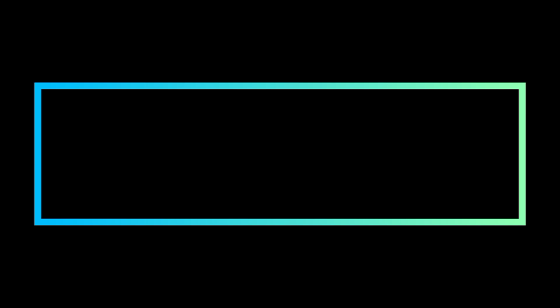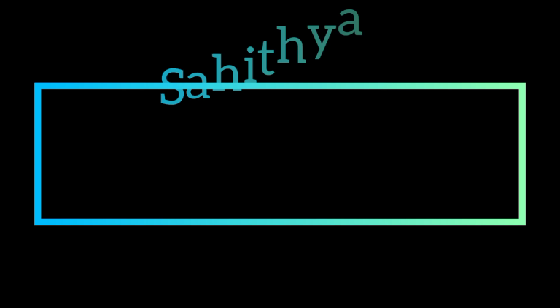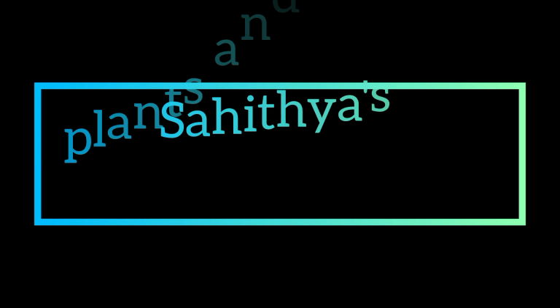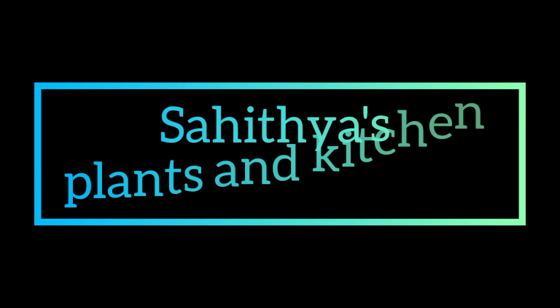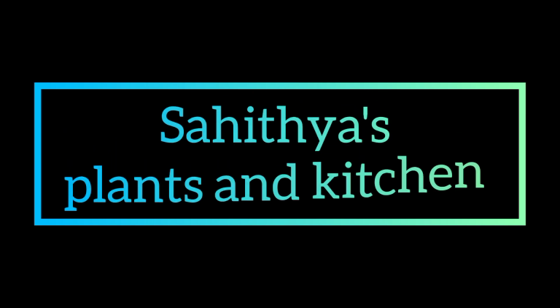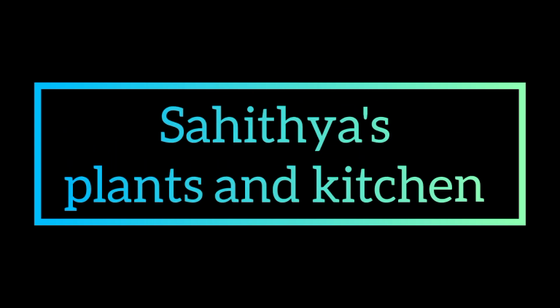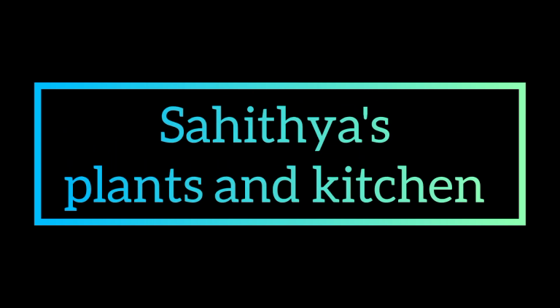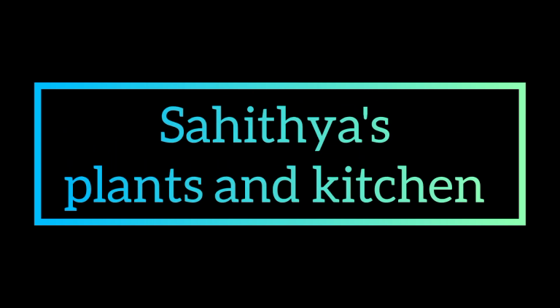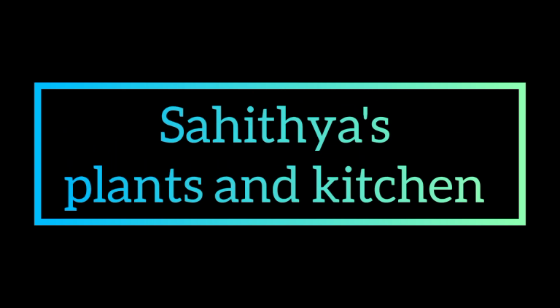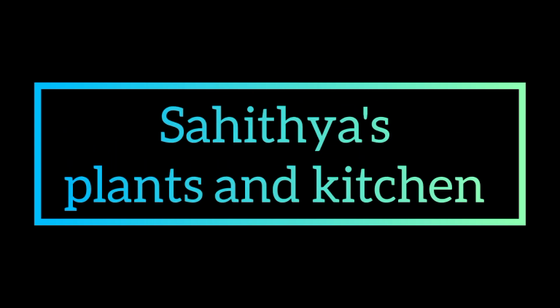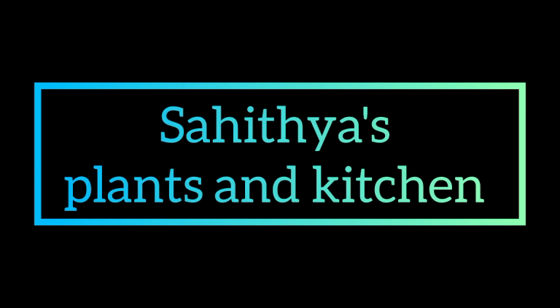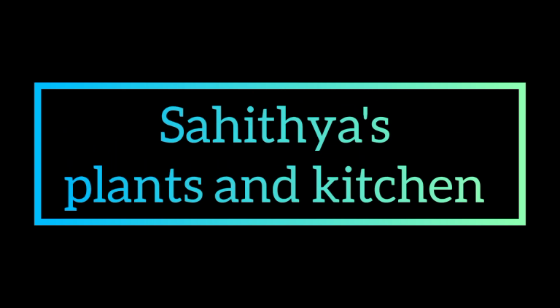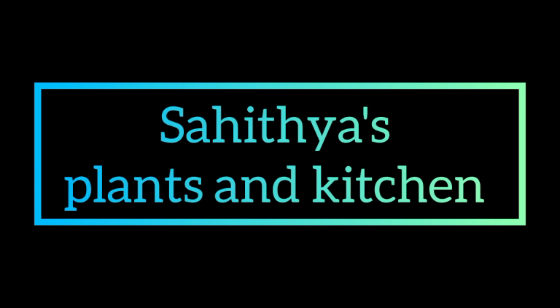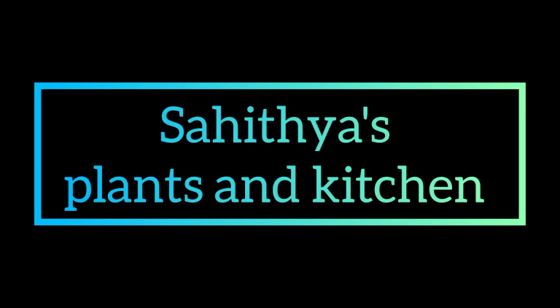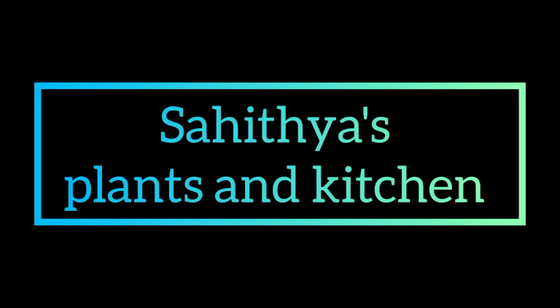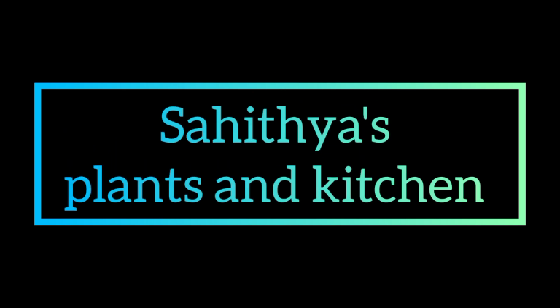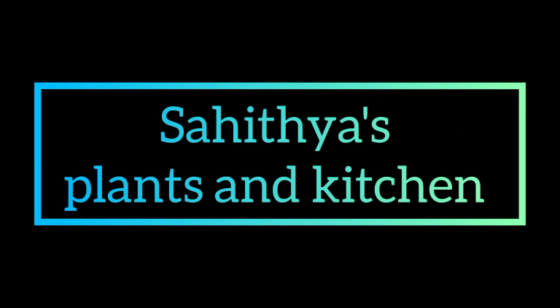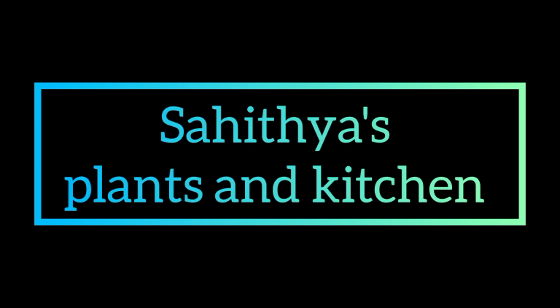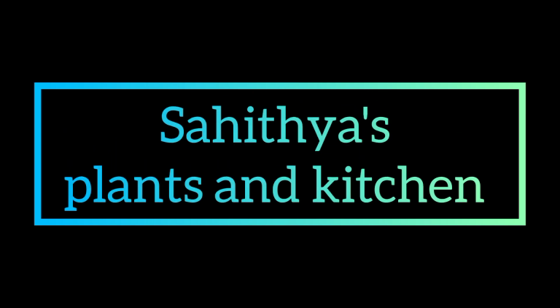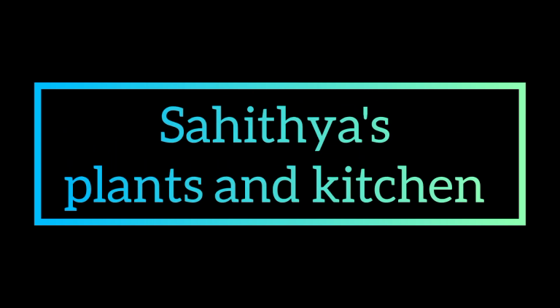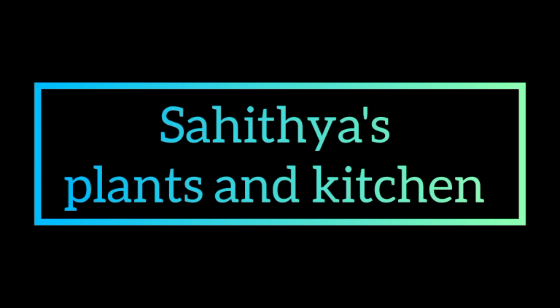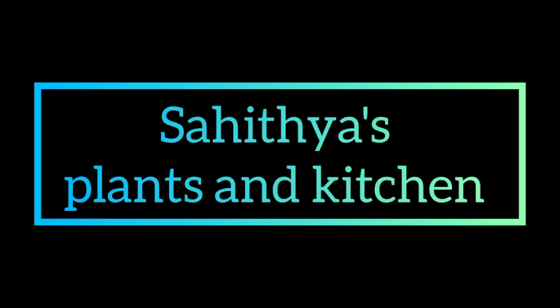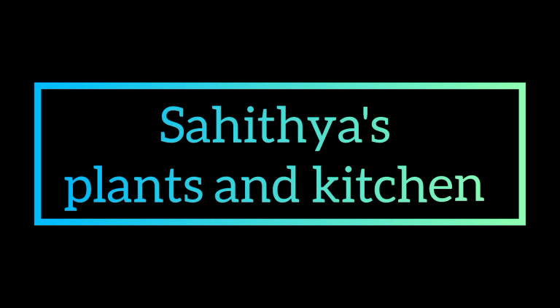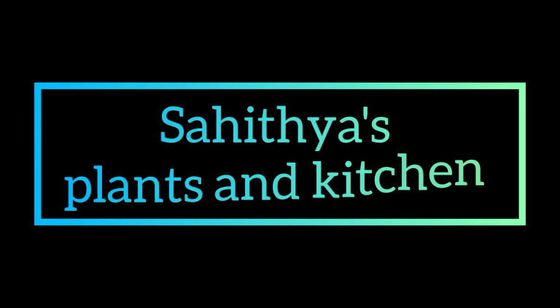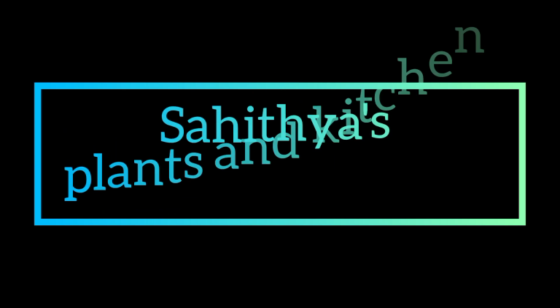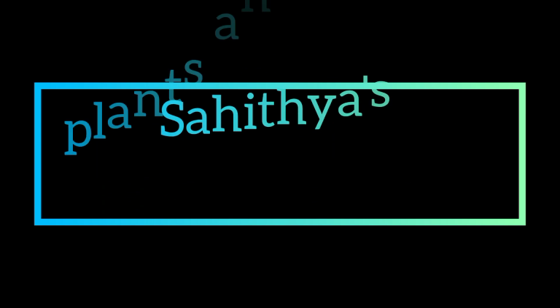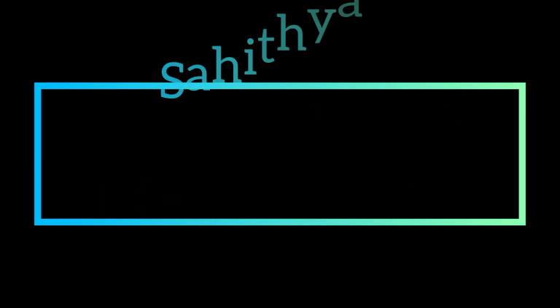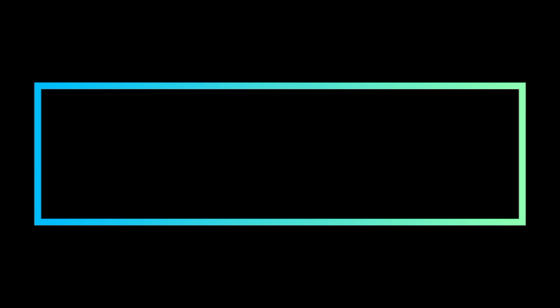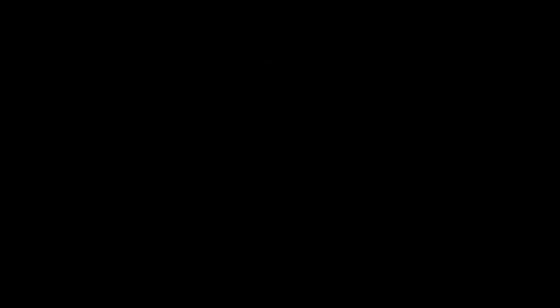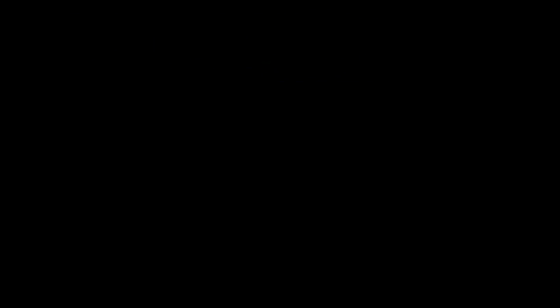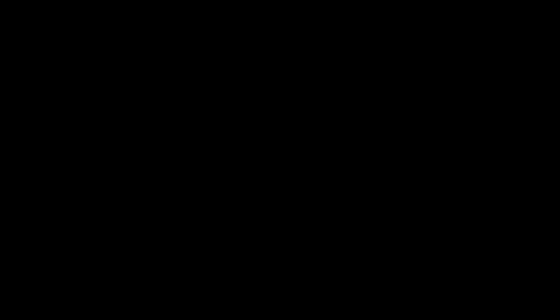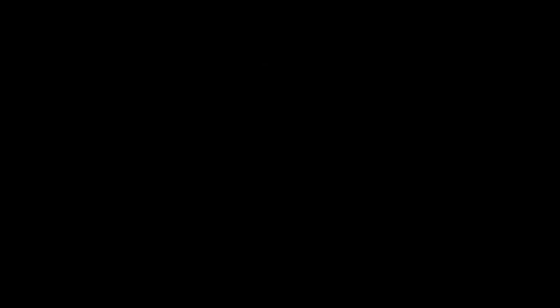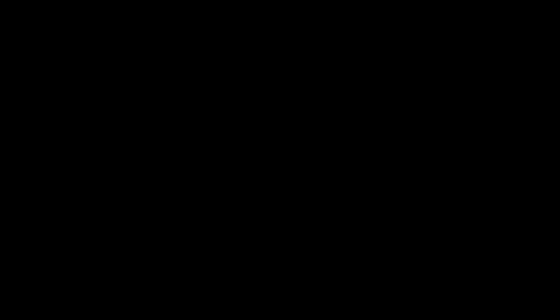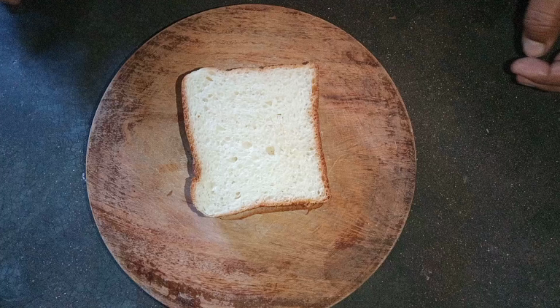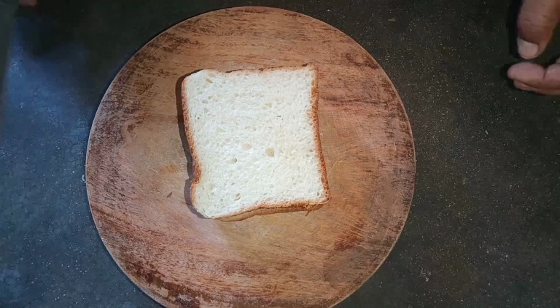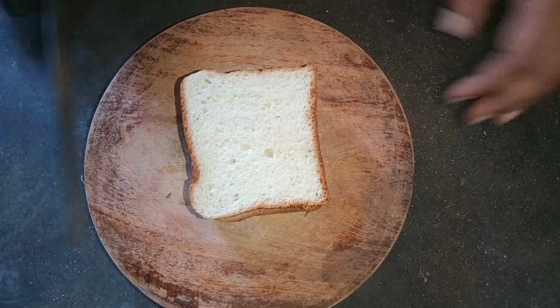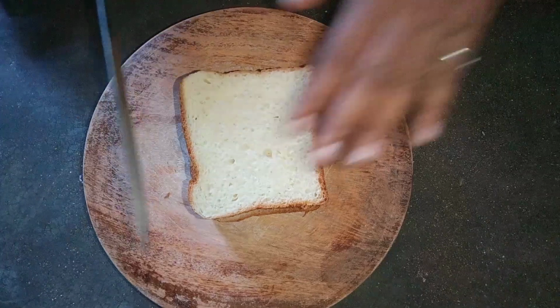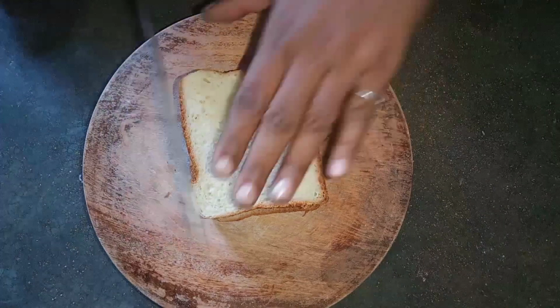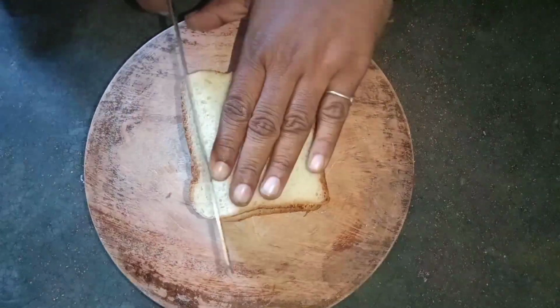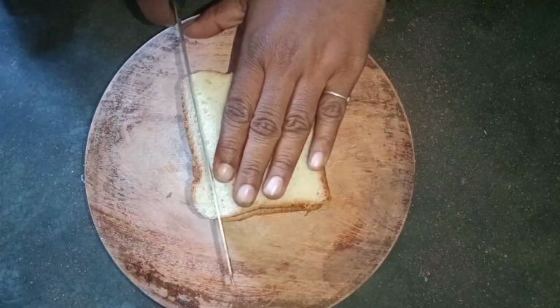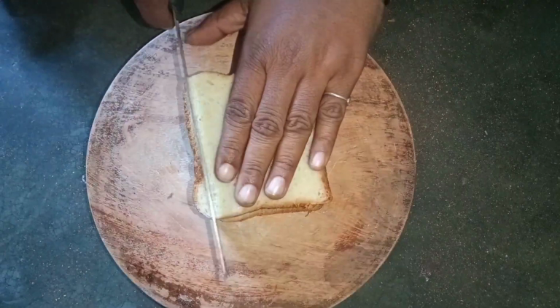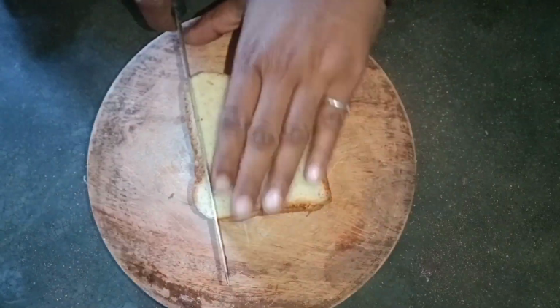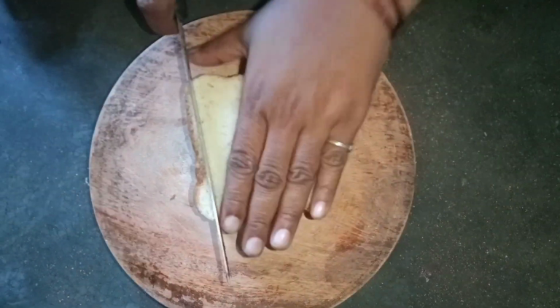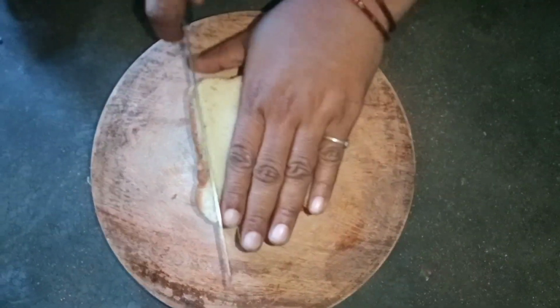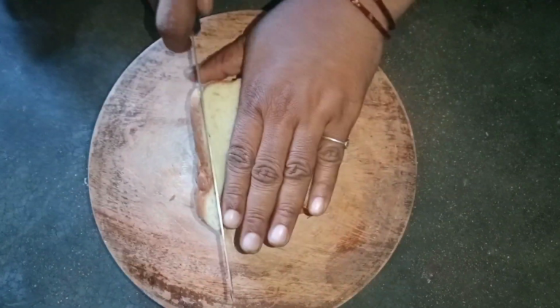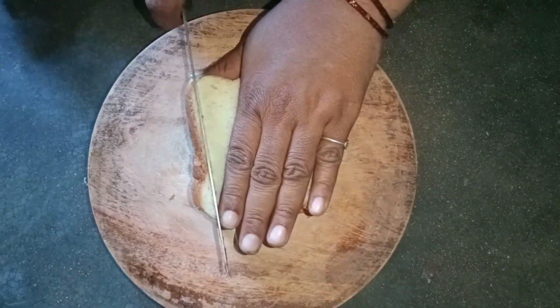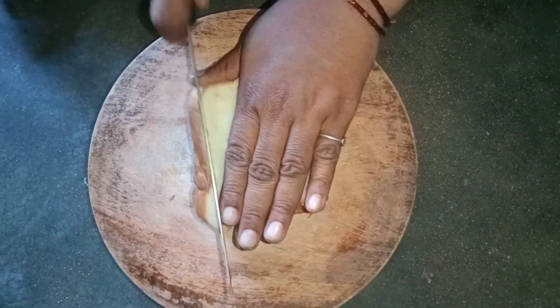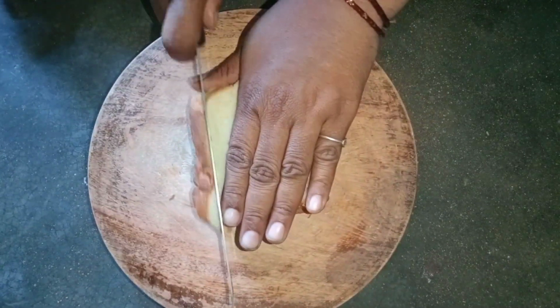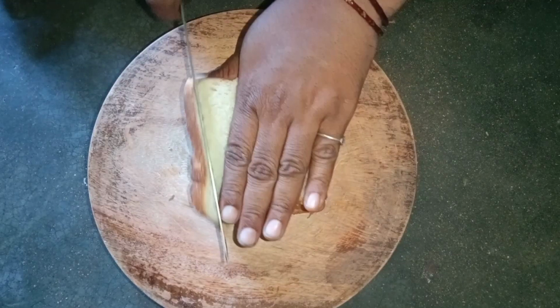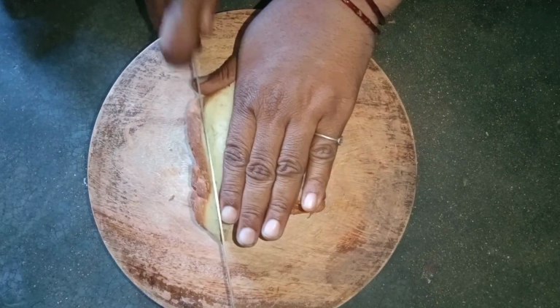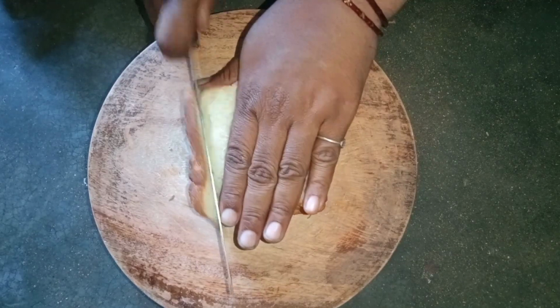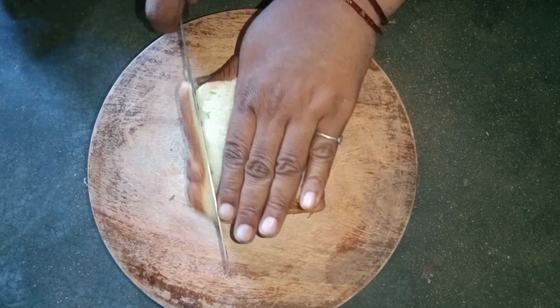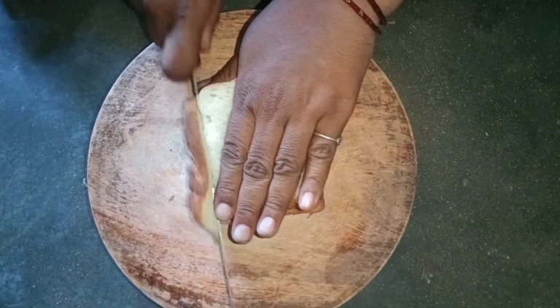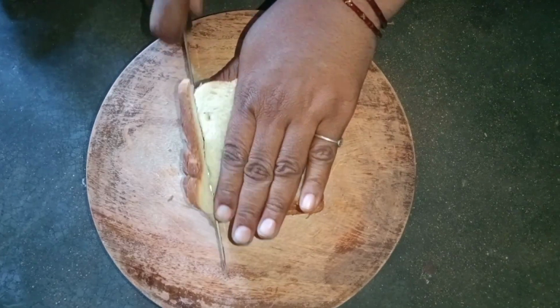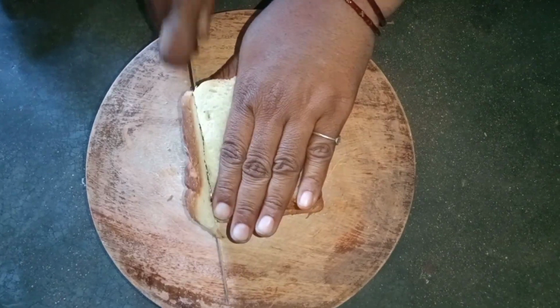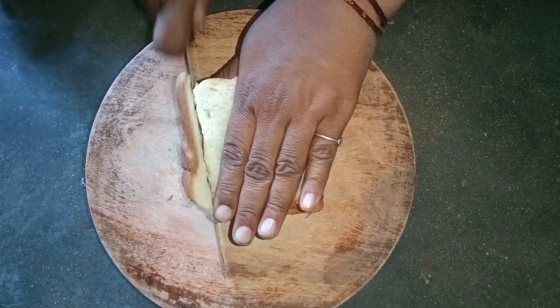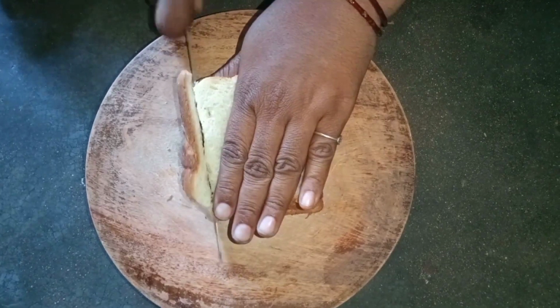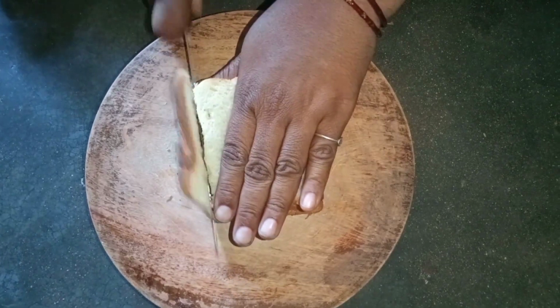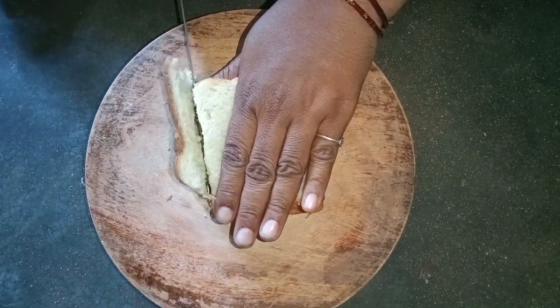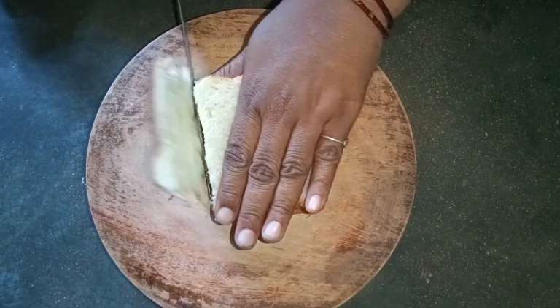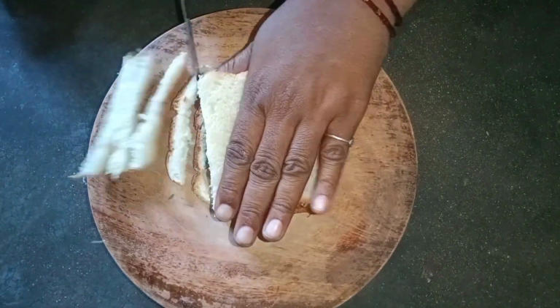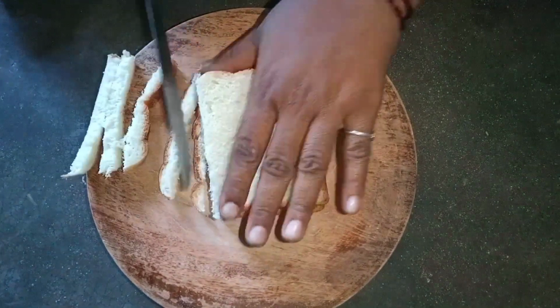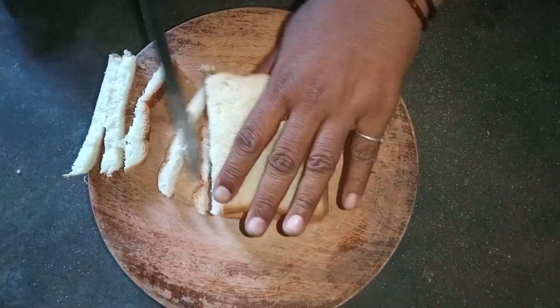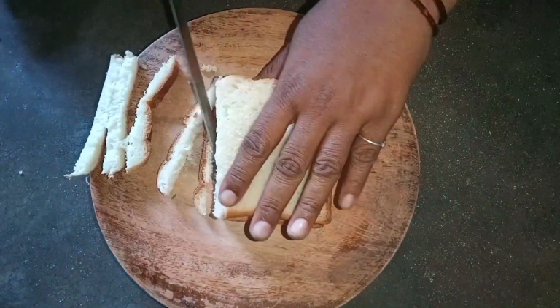Welcome back to my channel Sahitya's Plants and Kitchen. Today we will start with bread halwa.